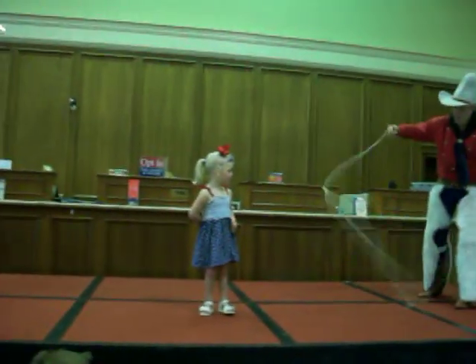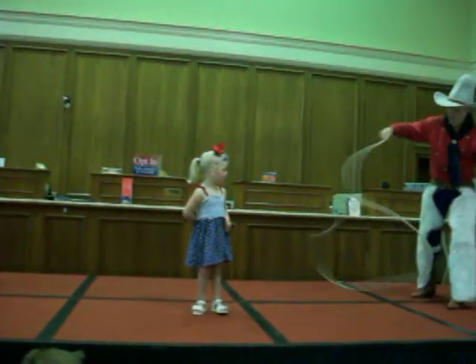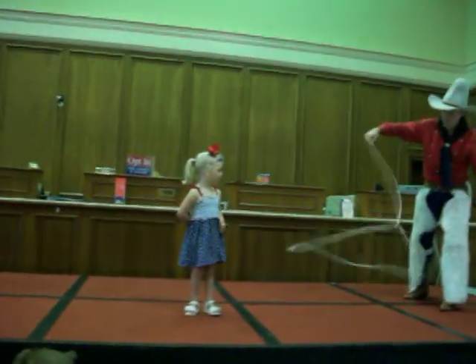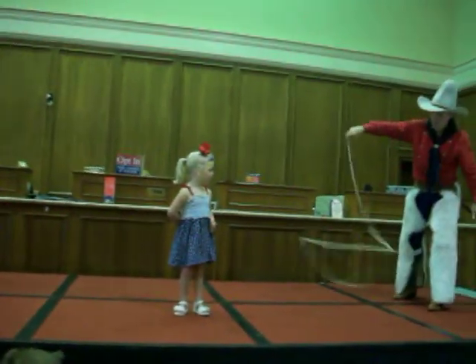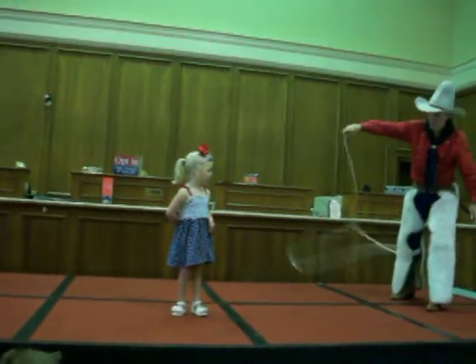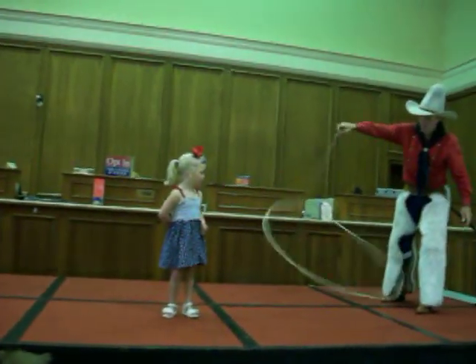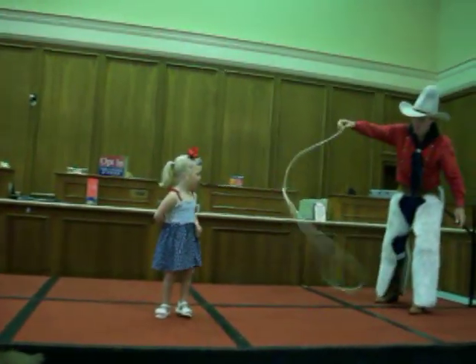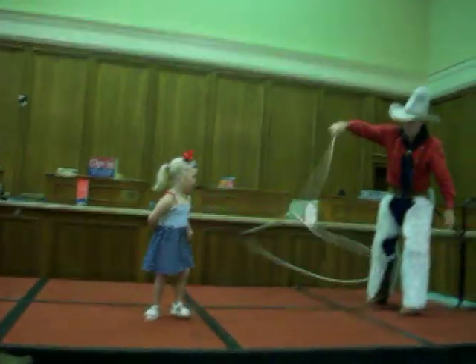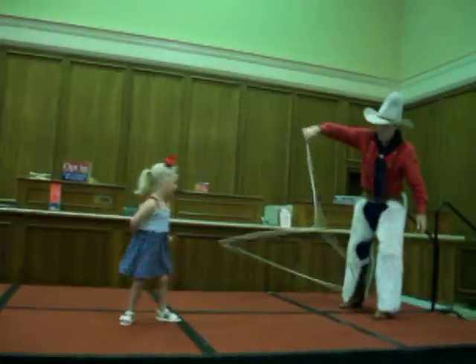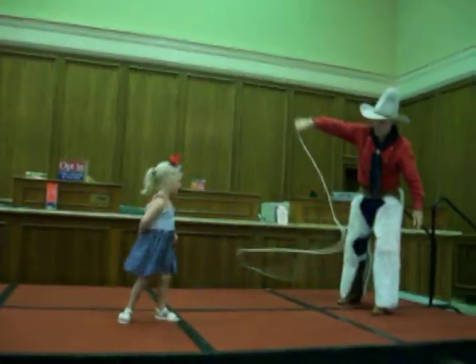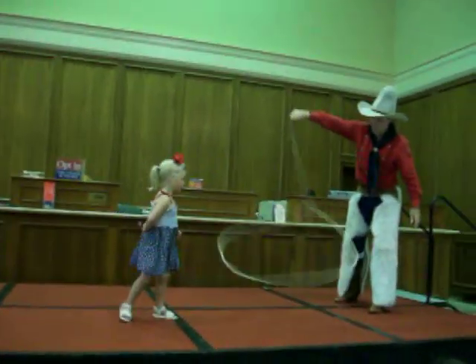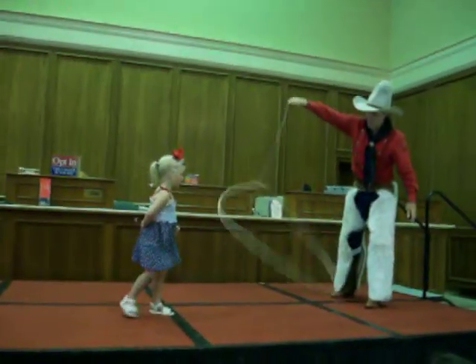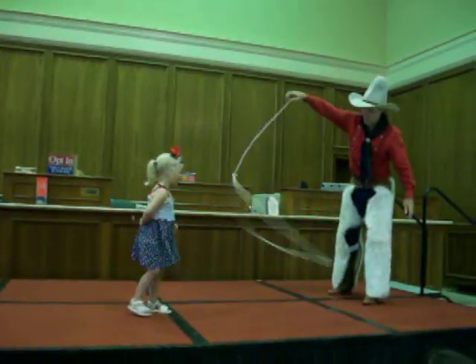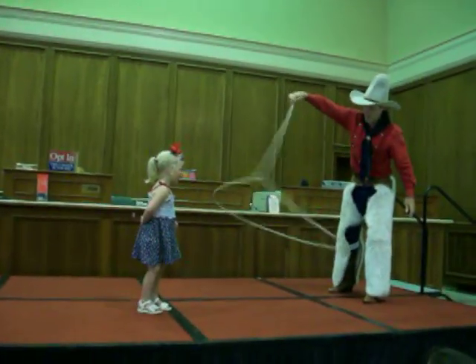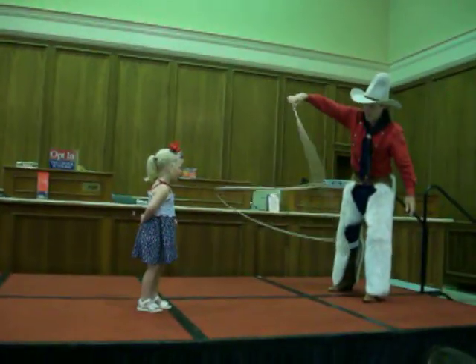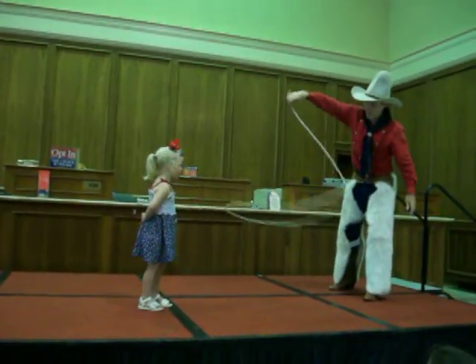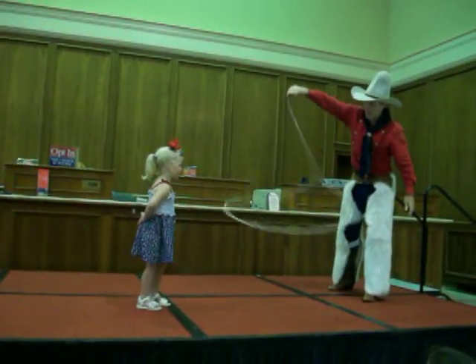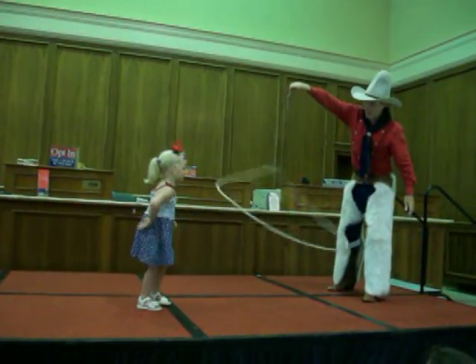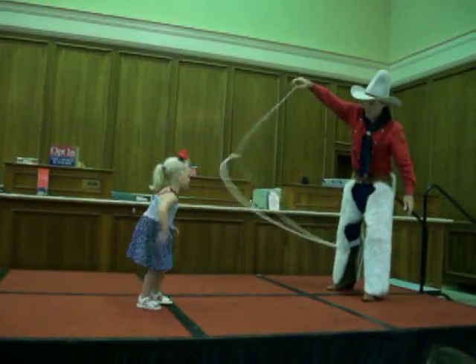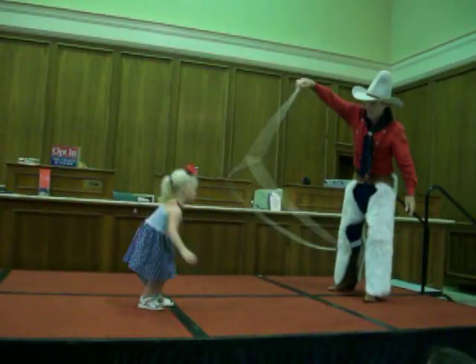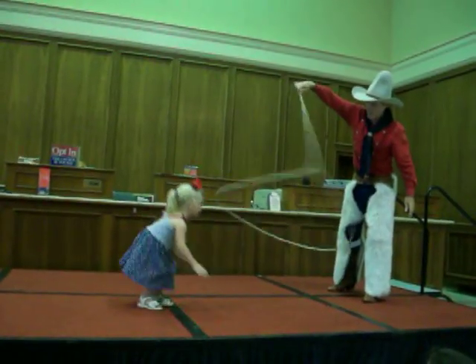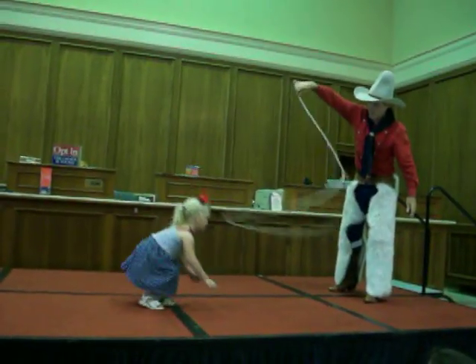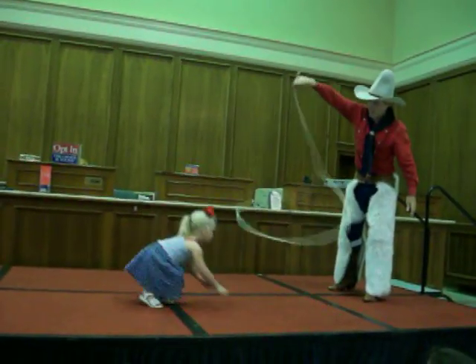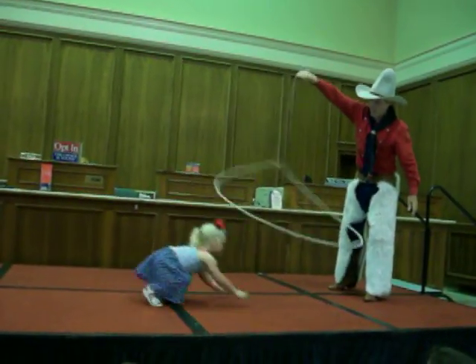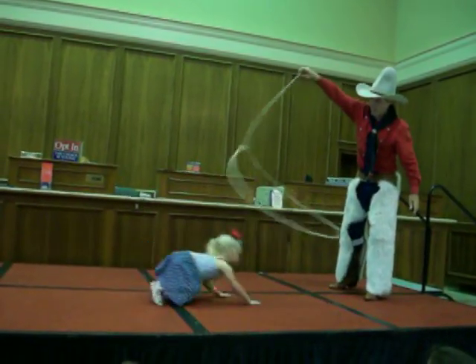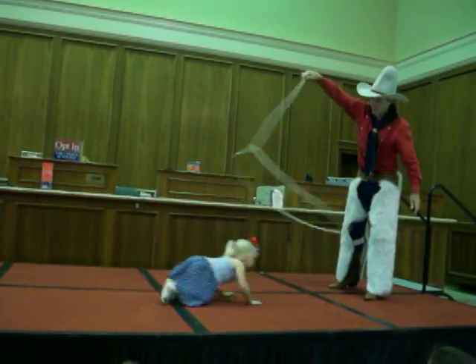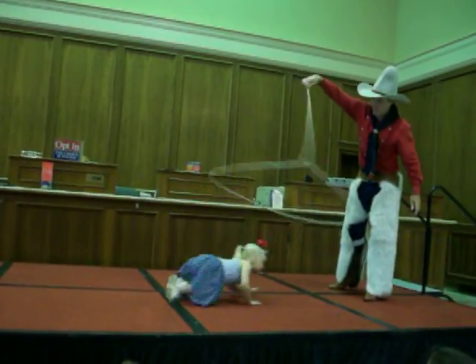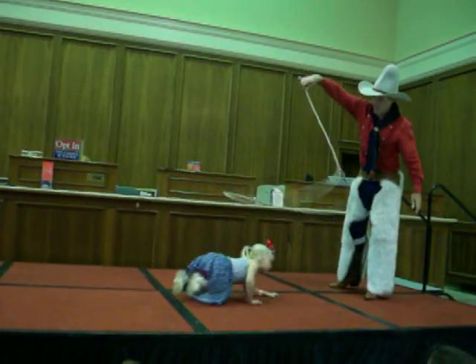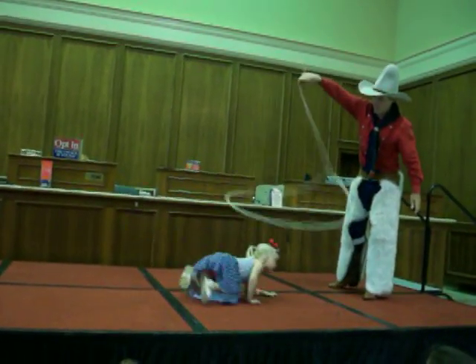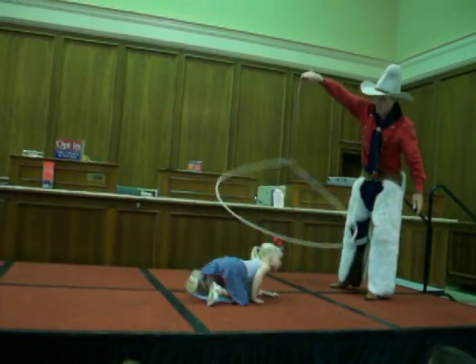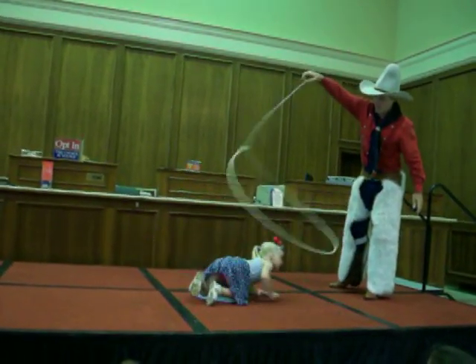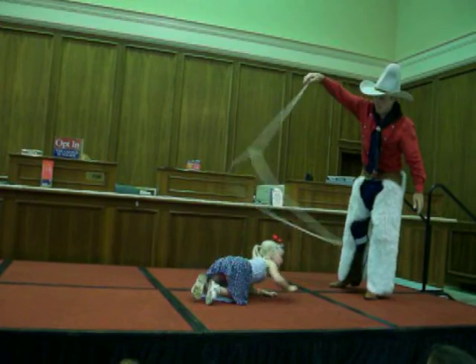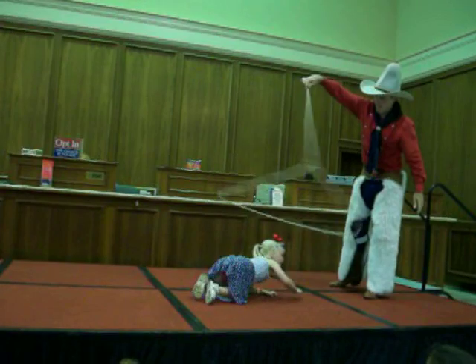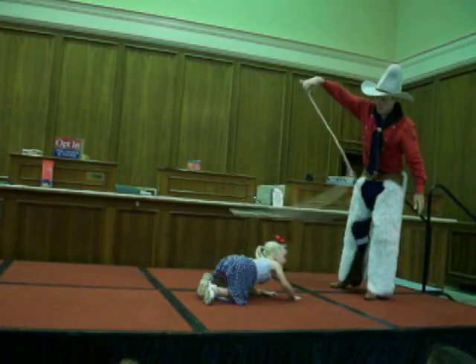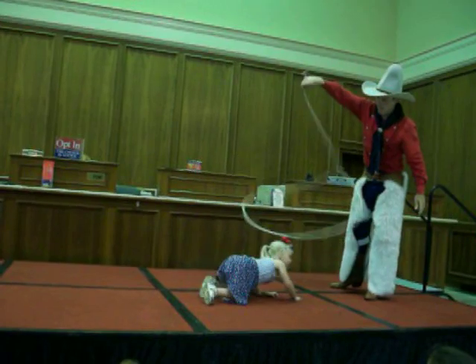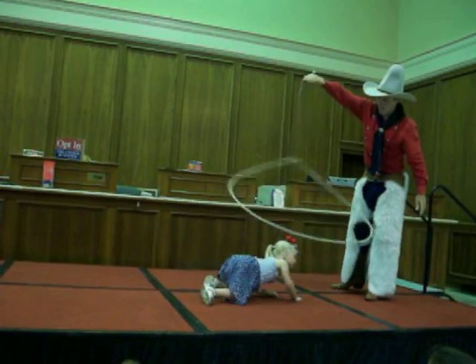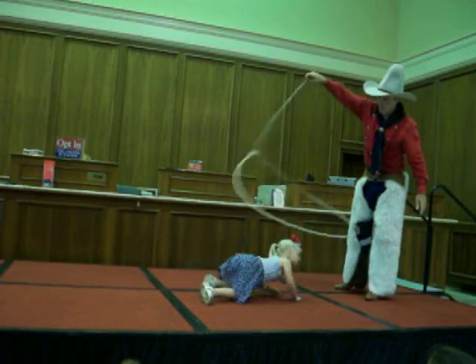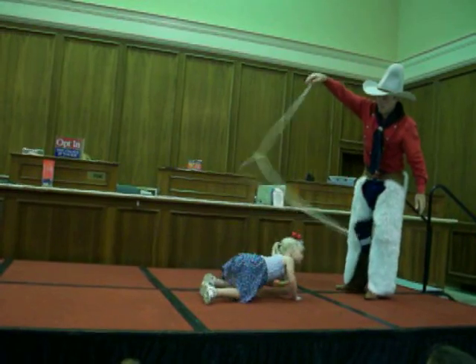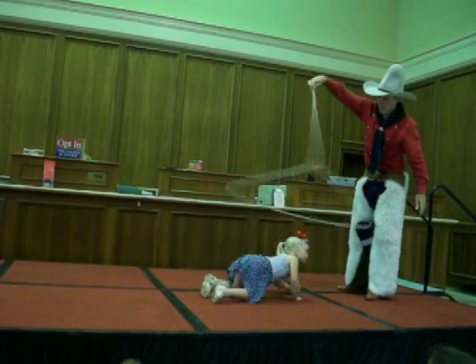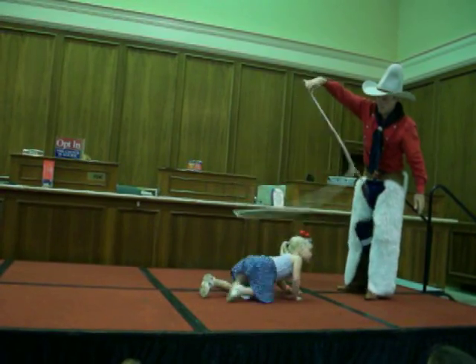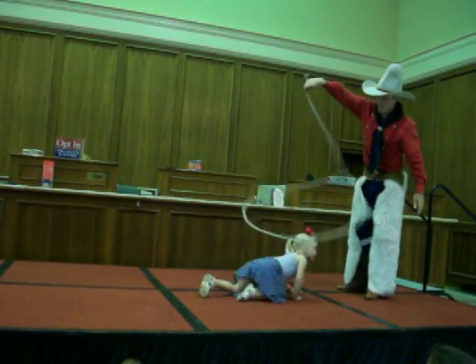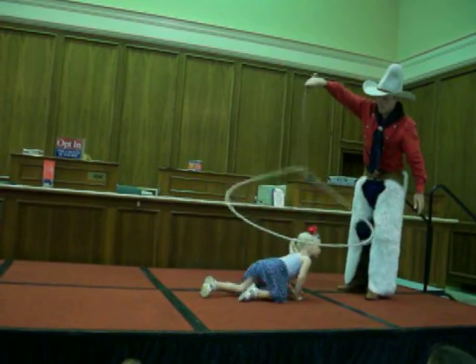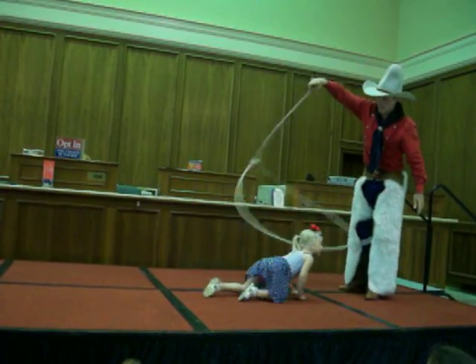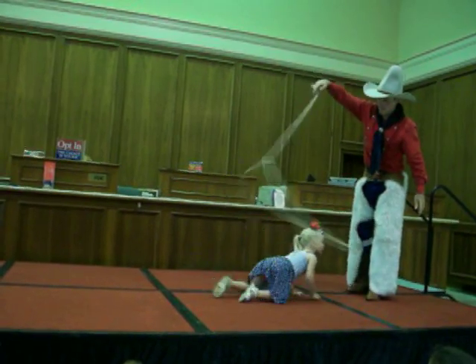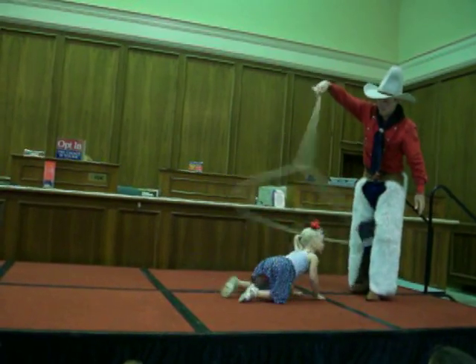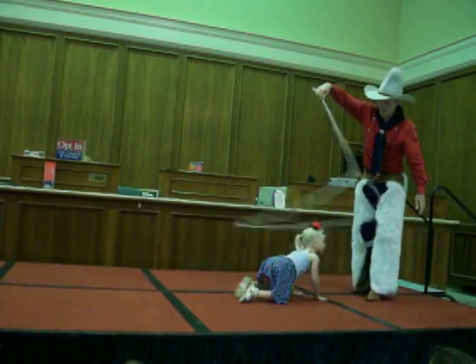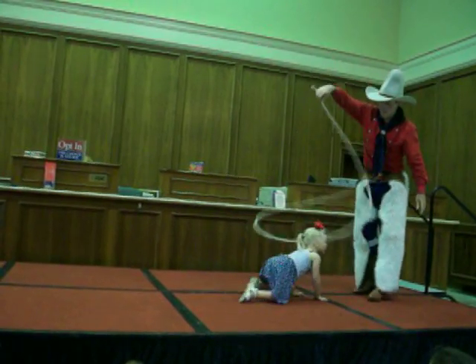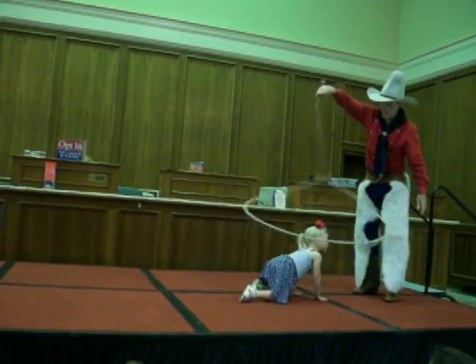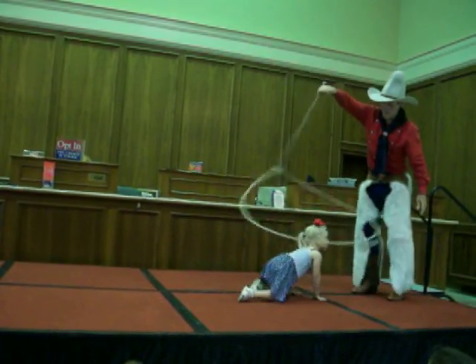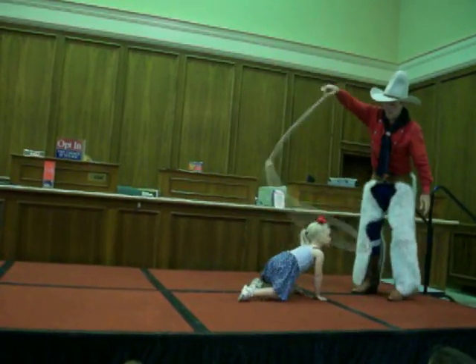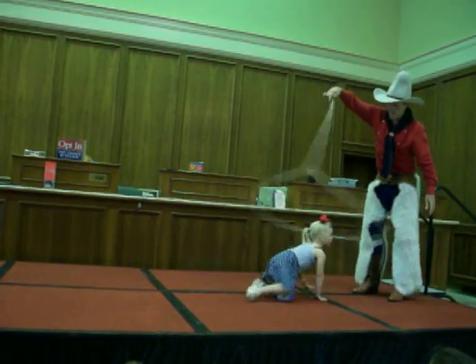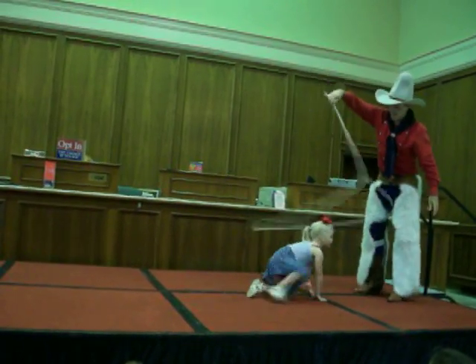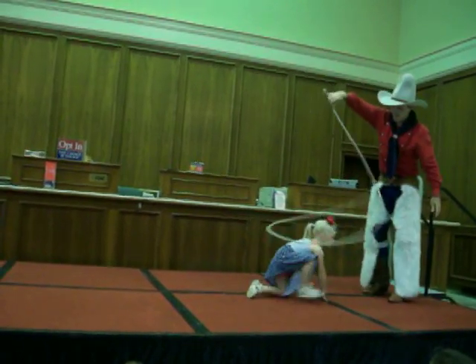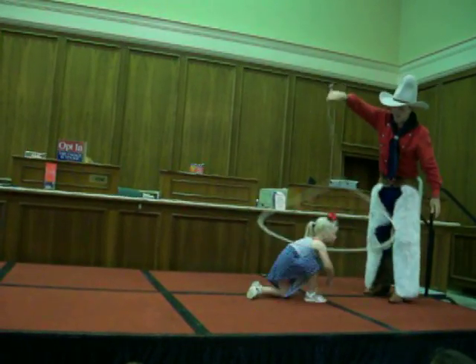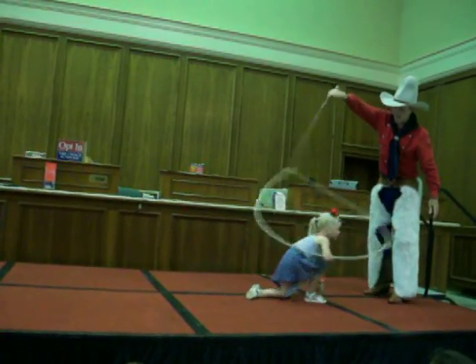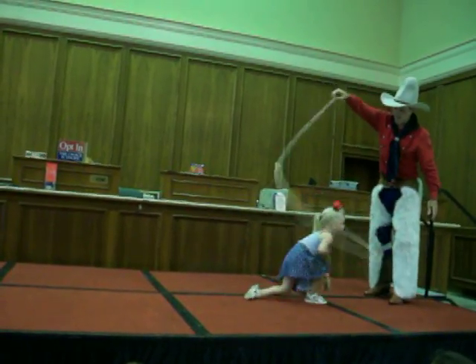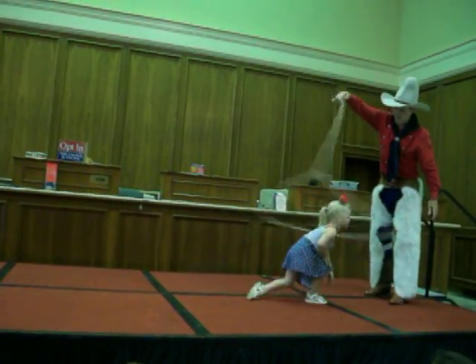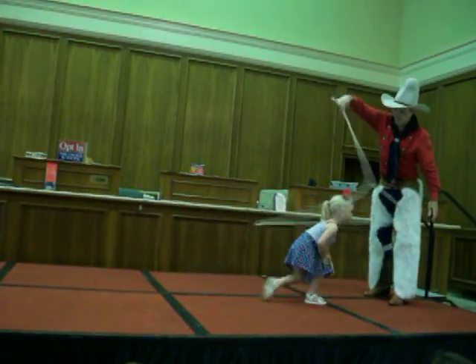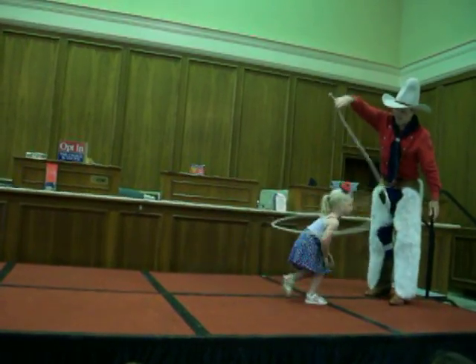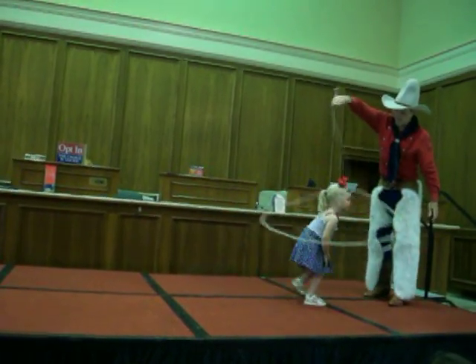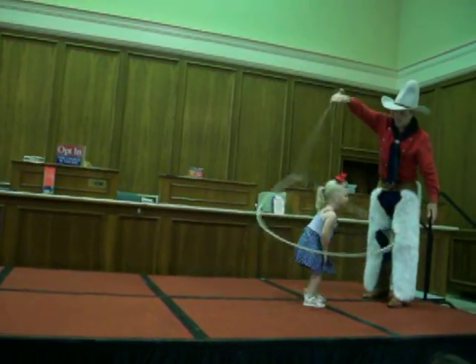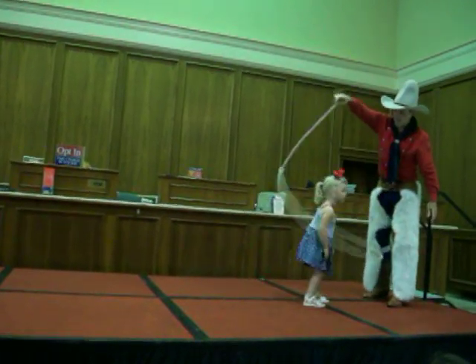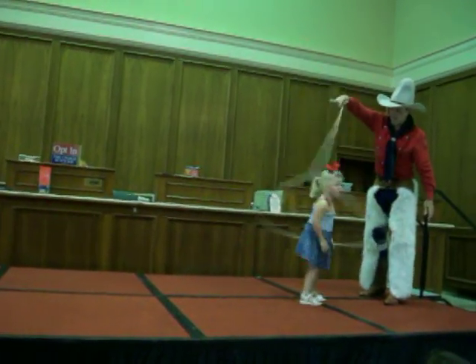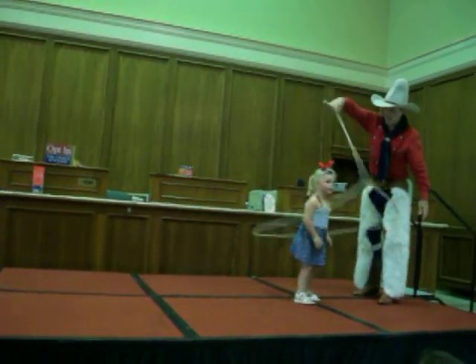There's the flat loop. Now Josie, you get down real low, crawl underneath, stand up in the middle, look at the audience. Yay!